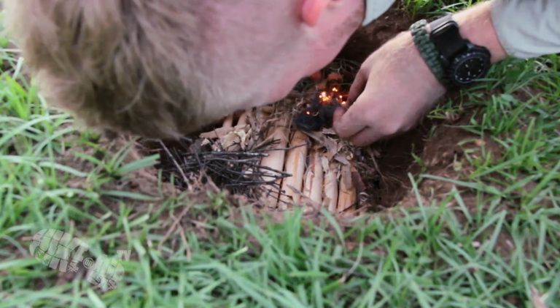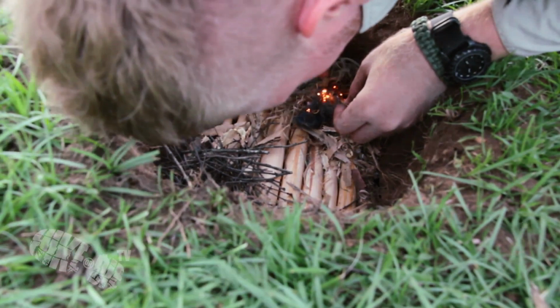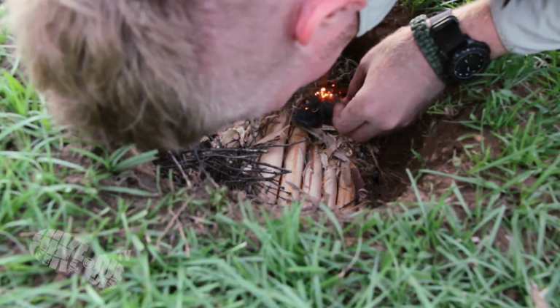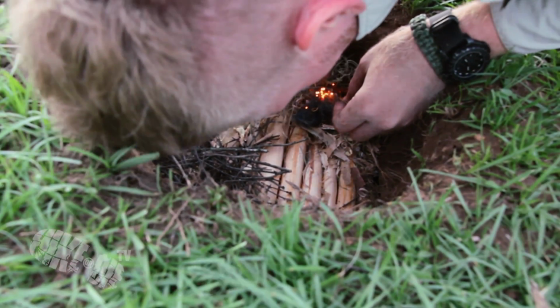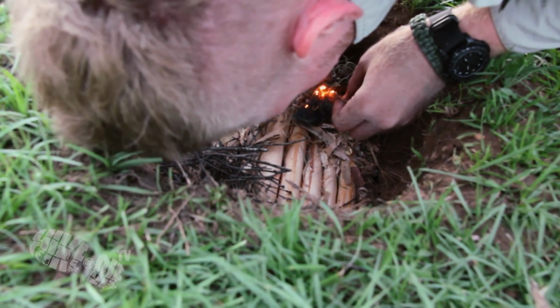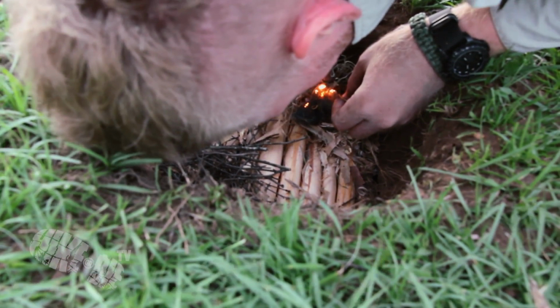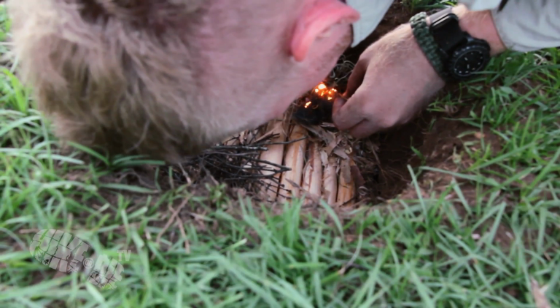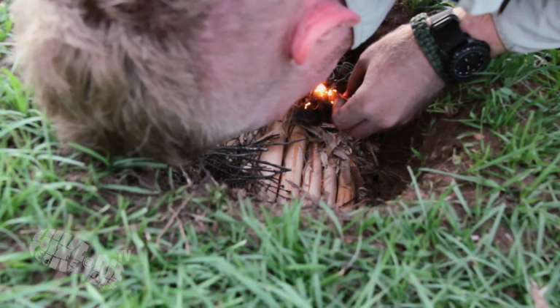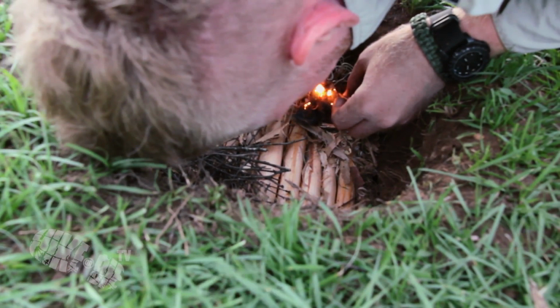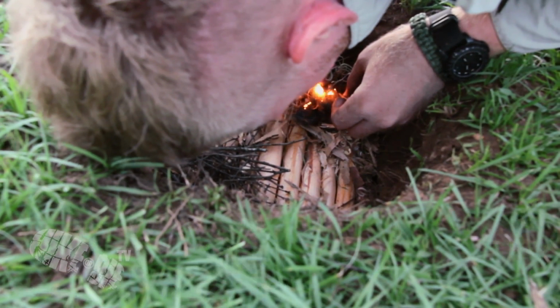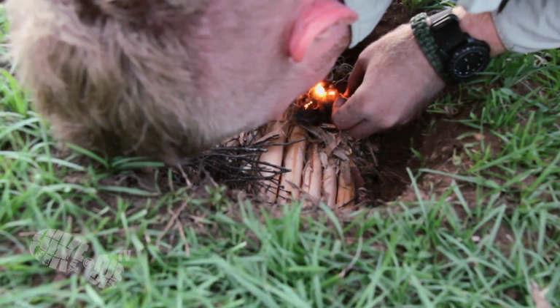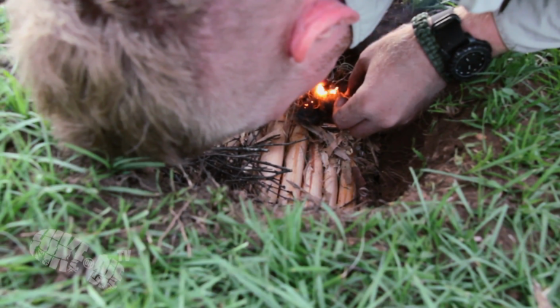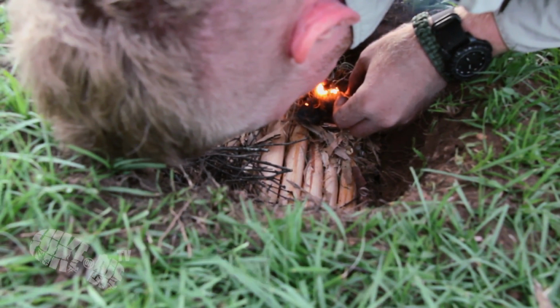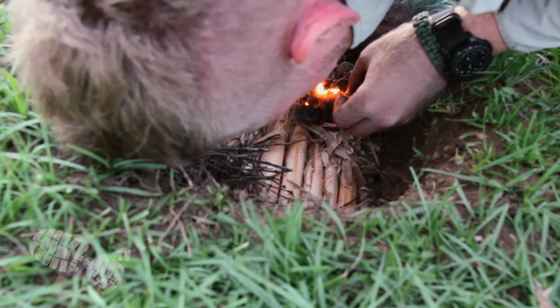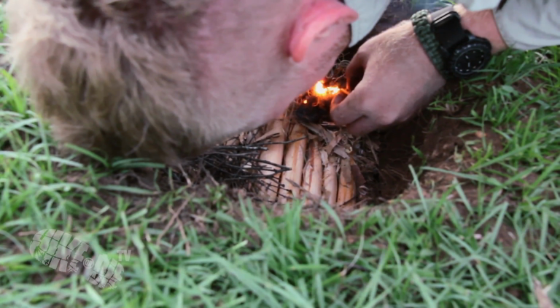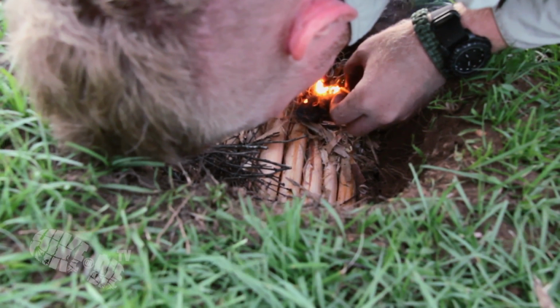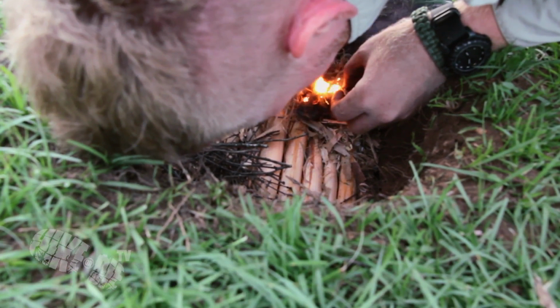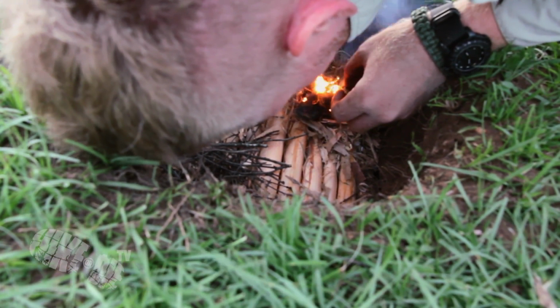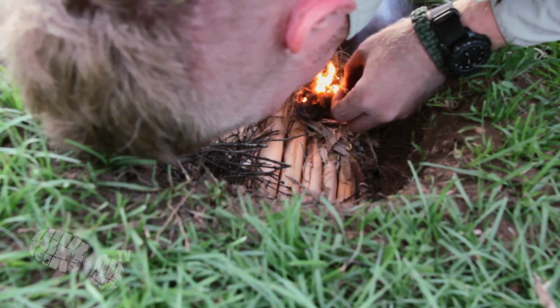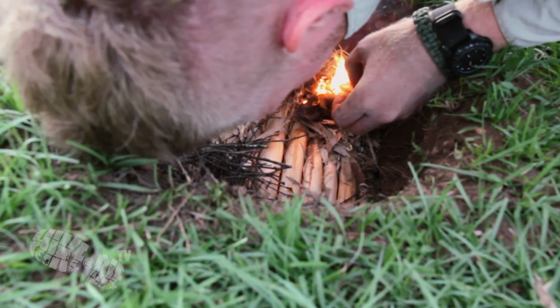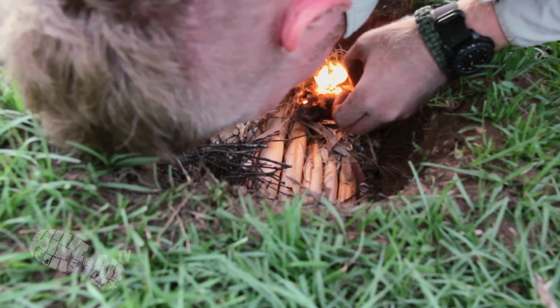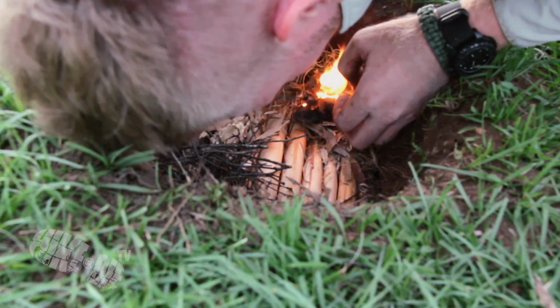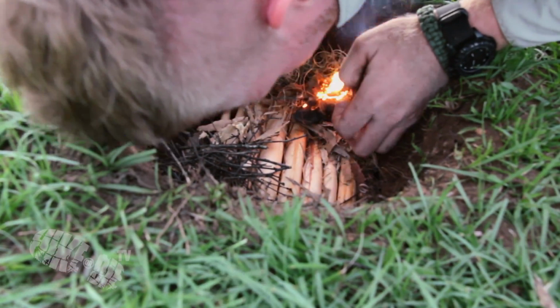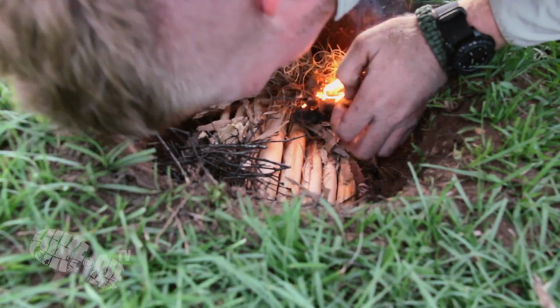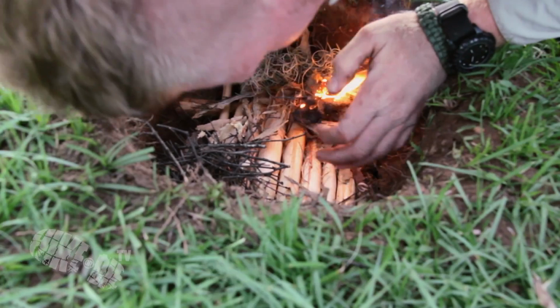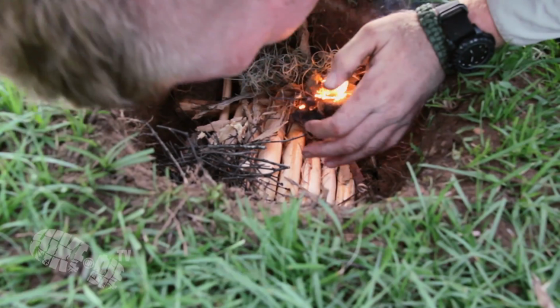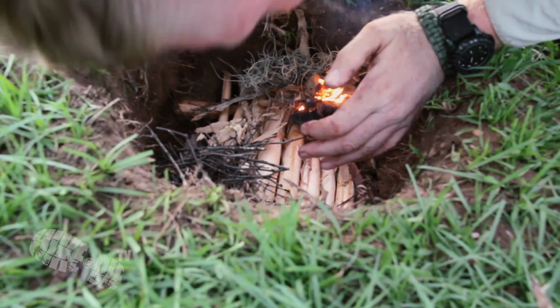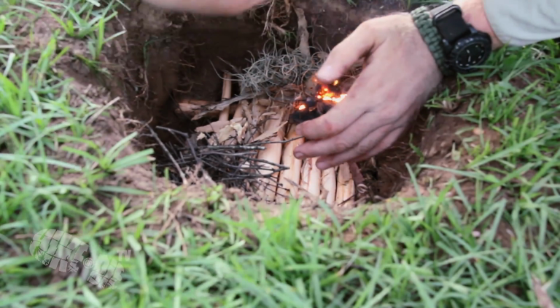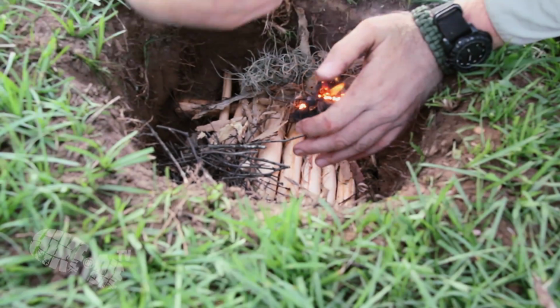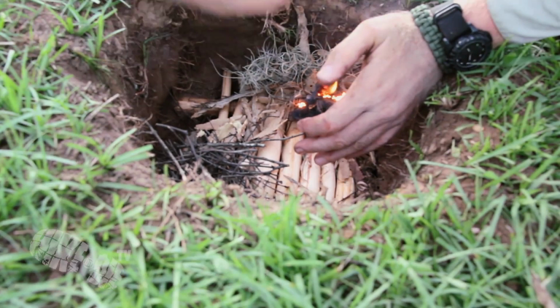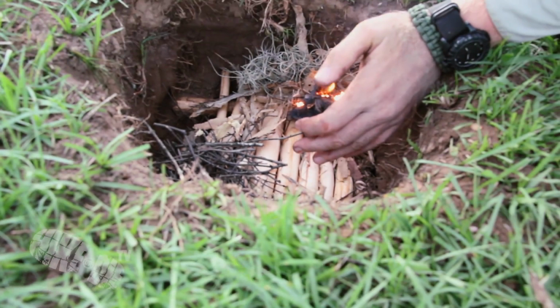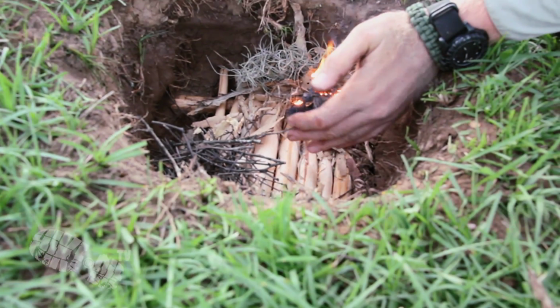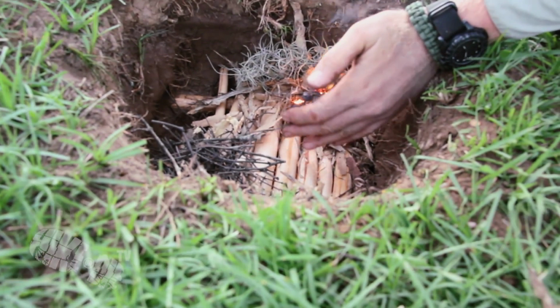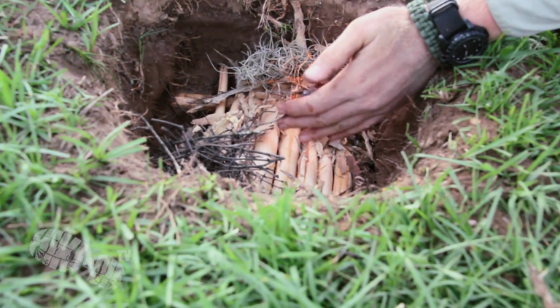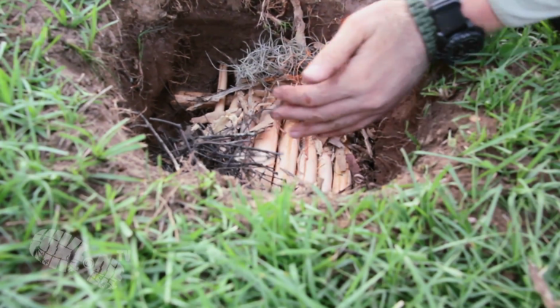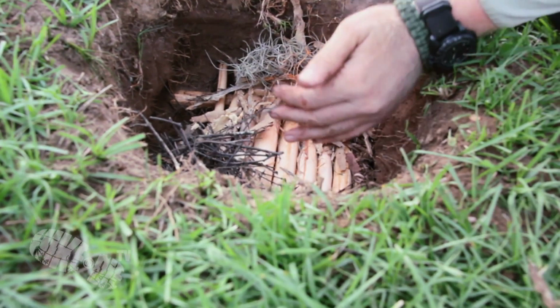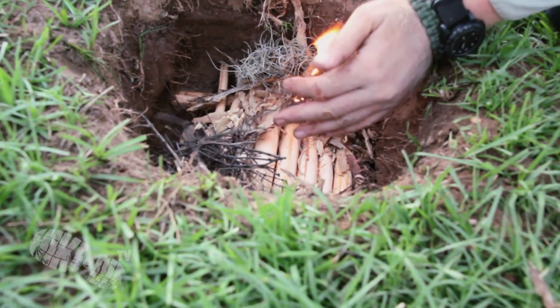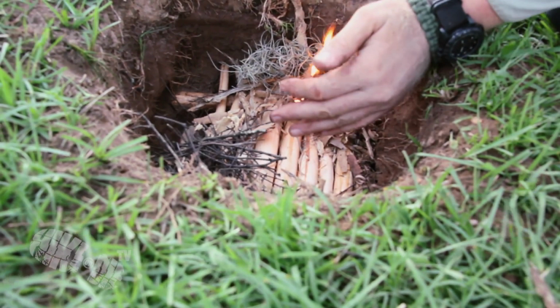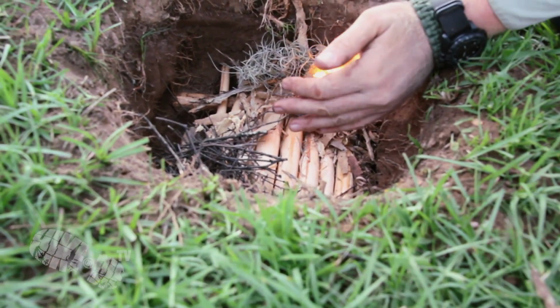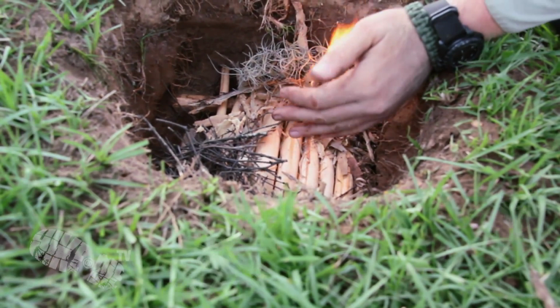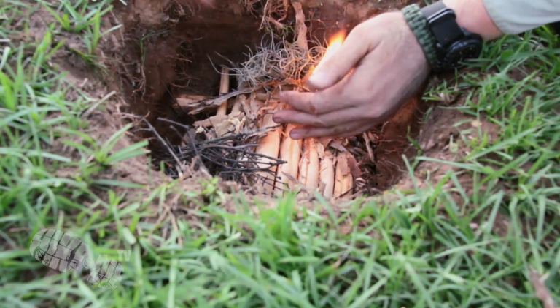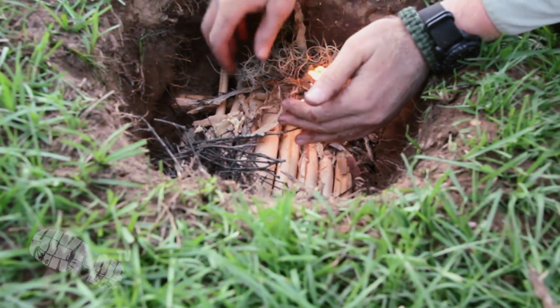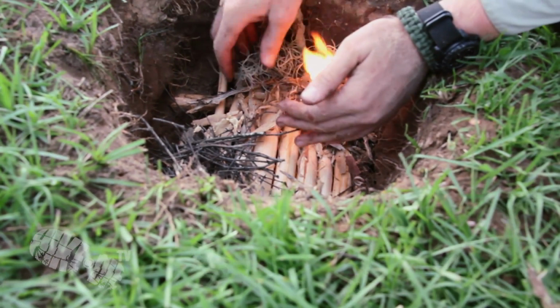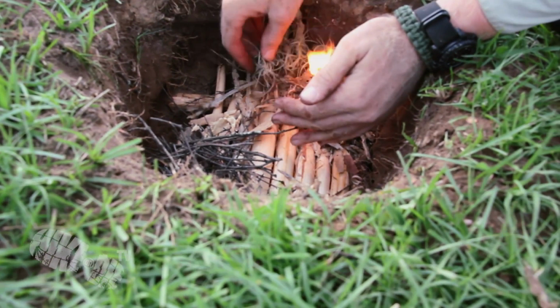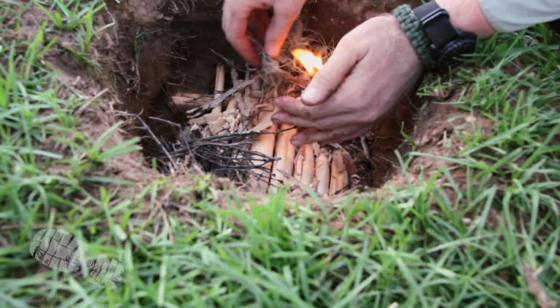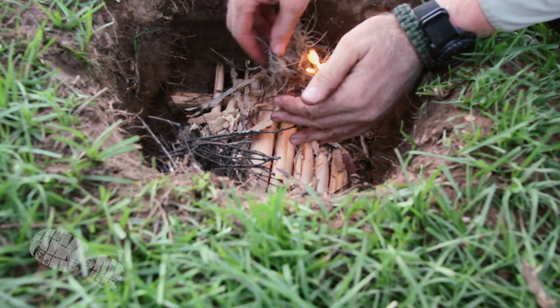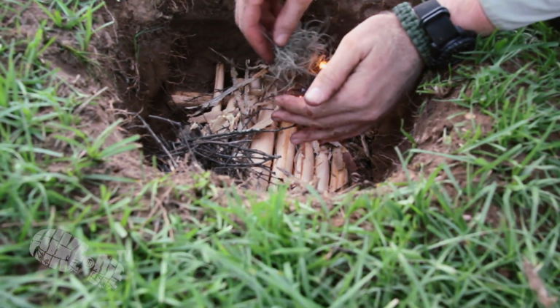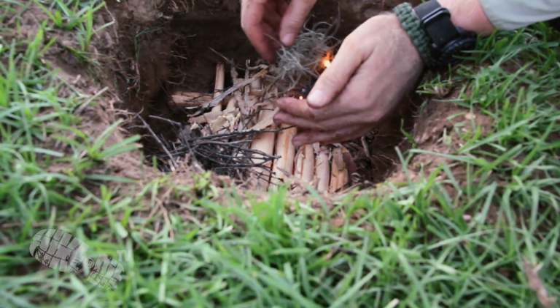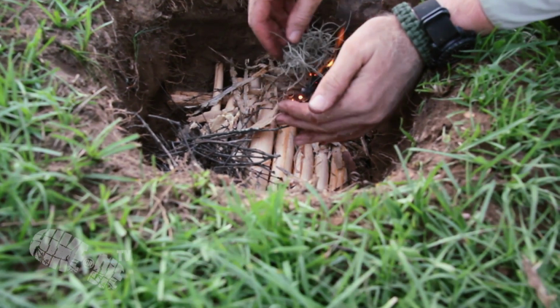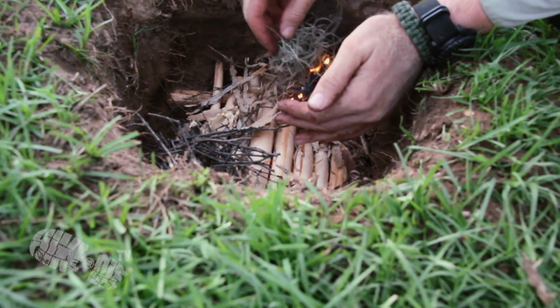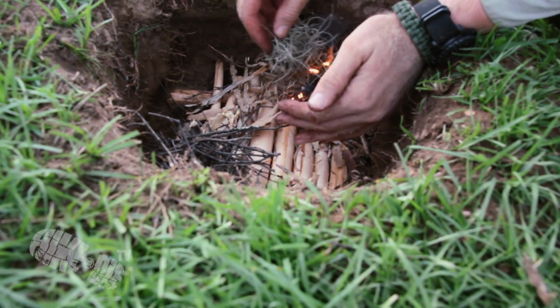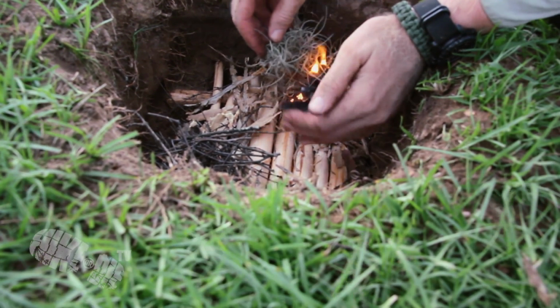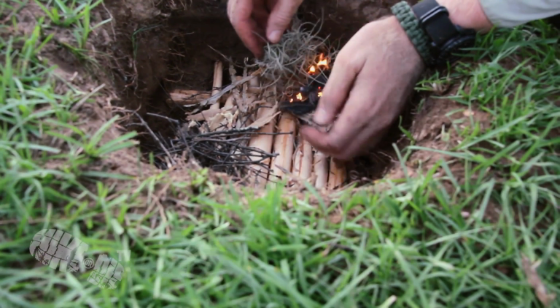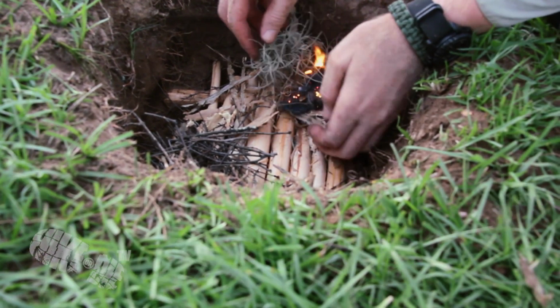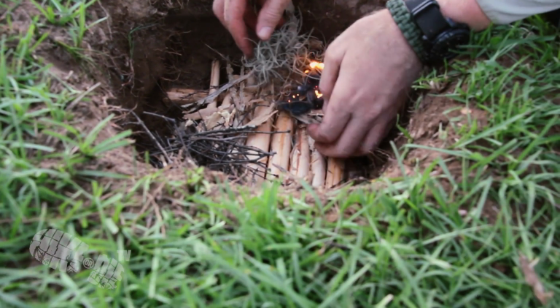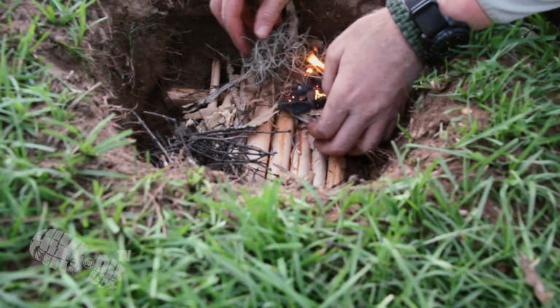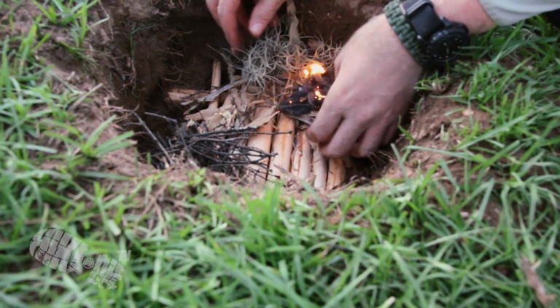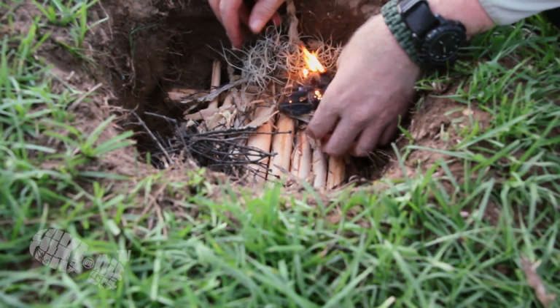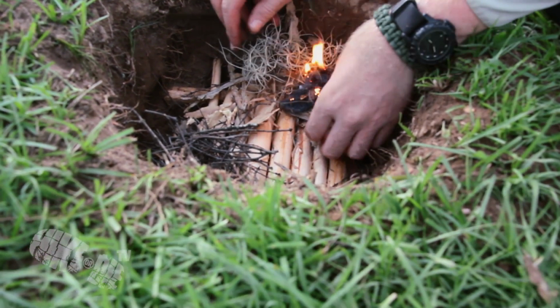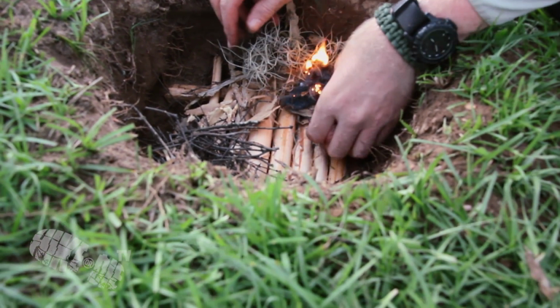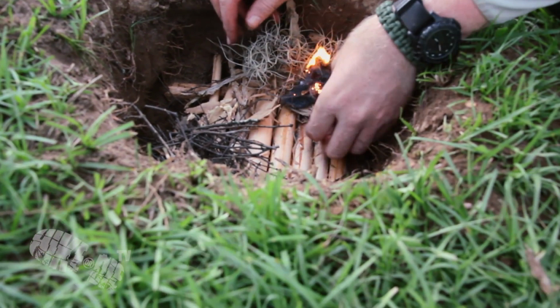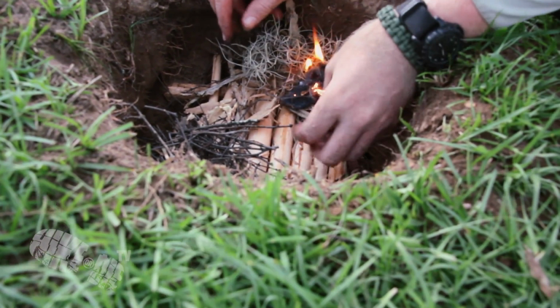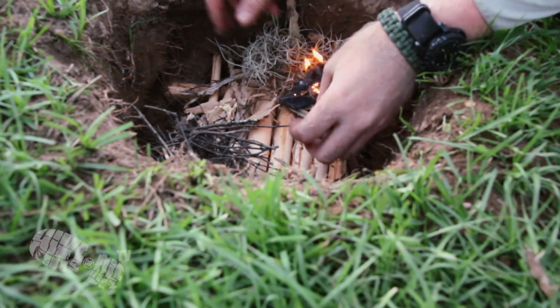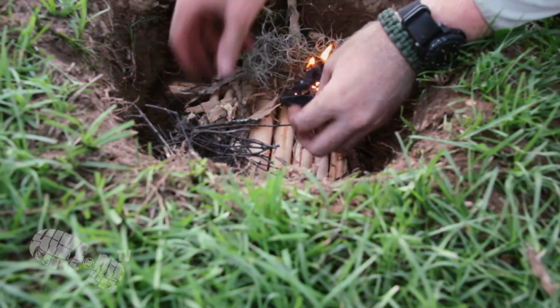Blowing on the steel wool like you would a tinder bundle gave me much more intense heat and more time to position my tinder correctly.